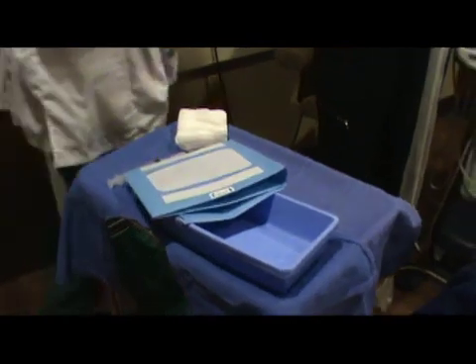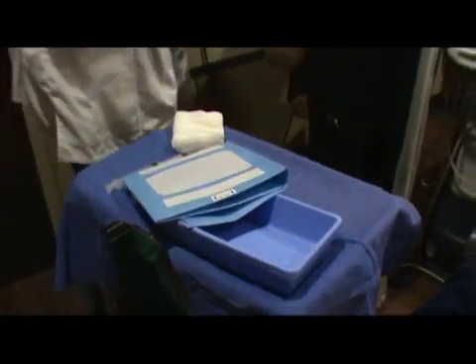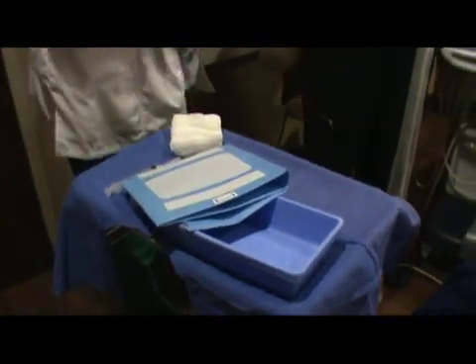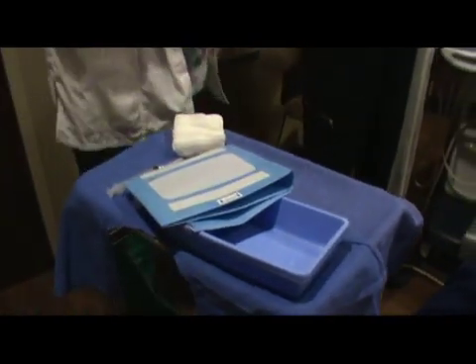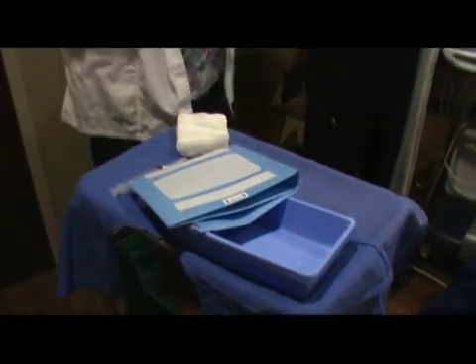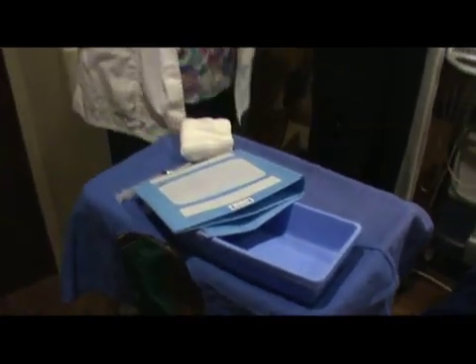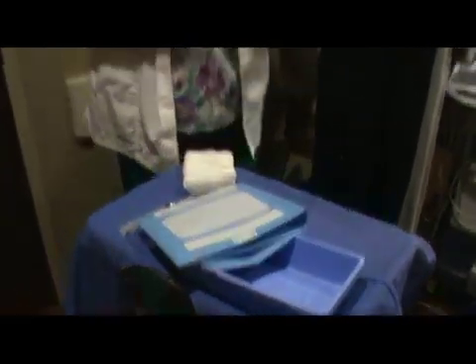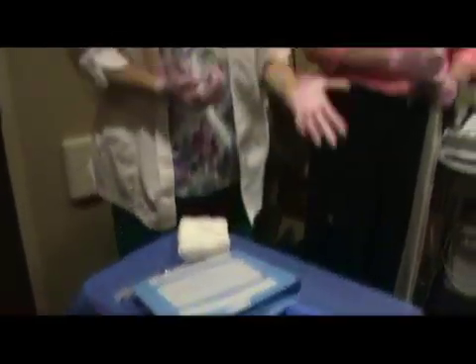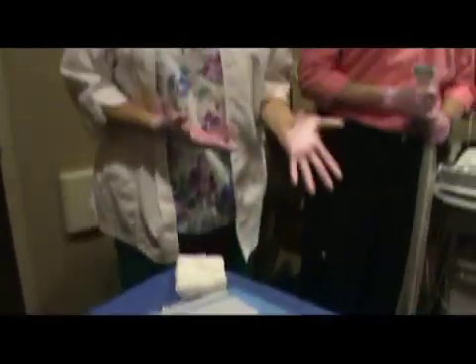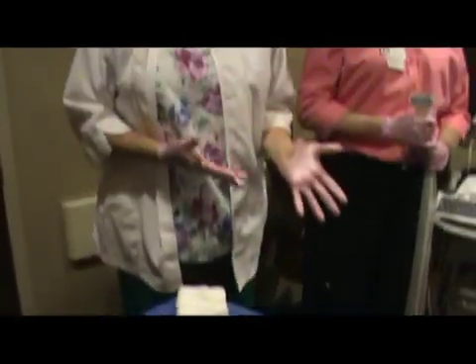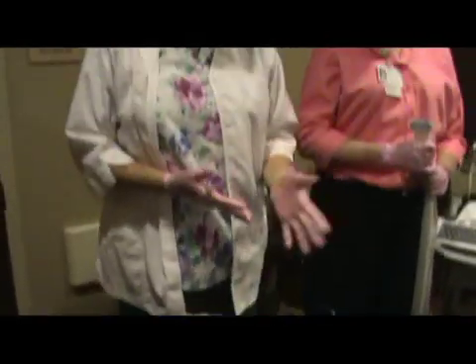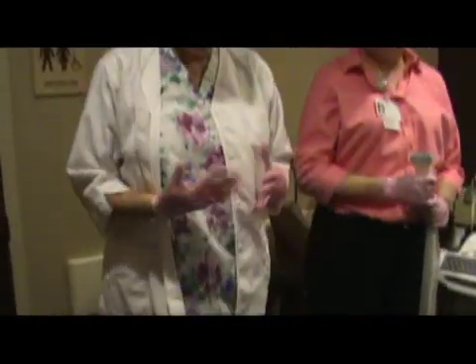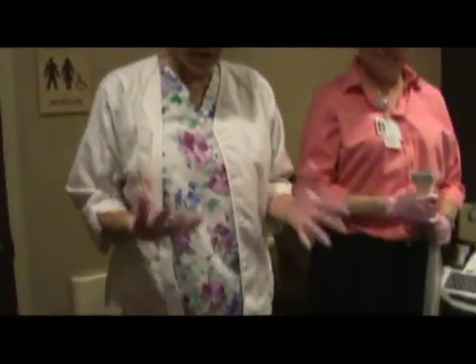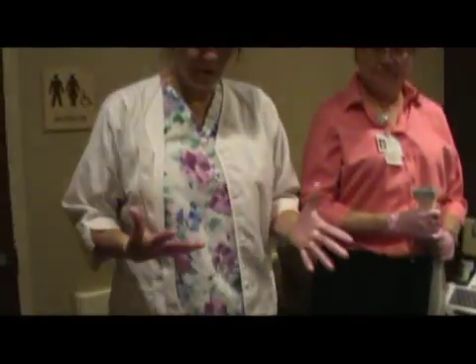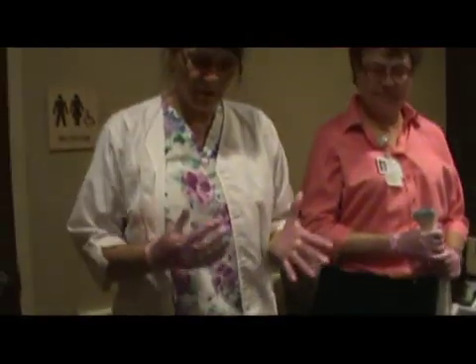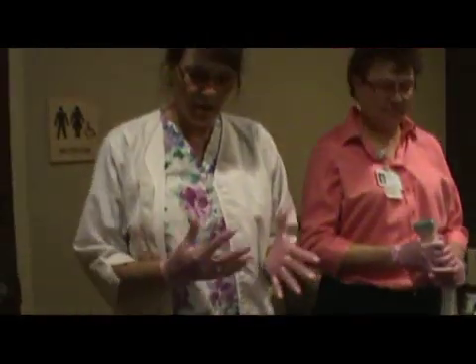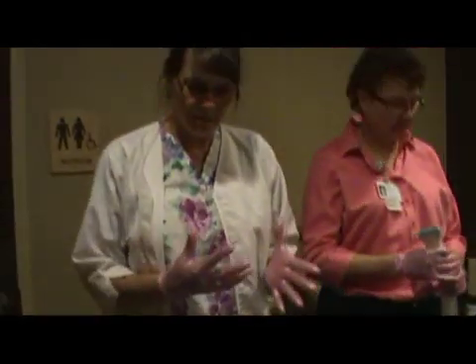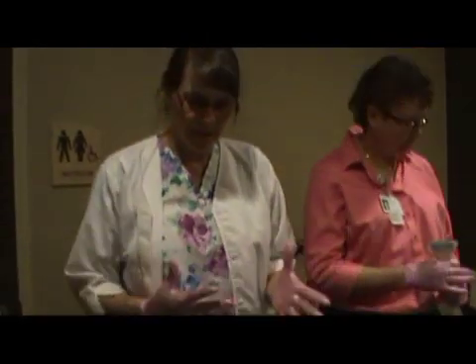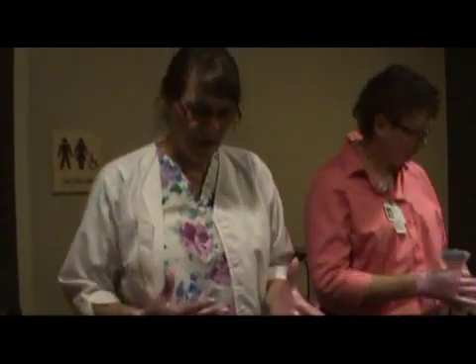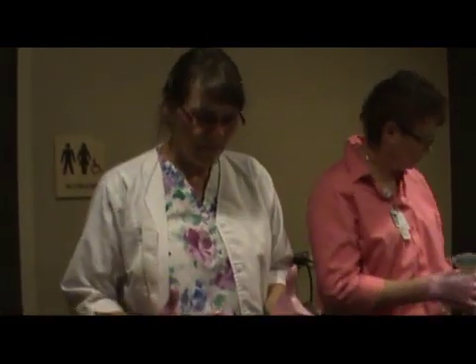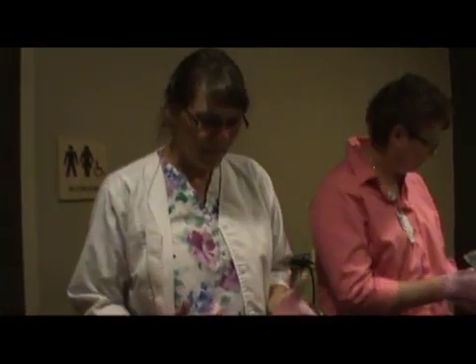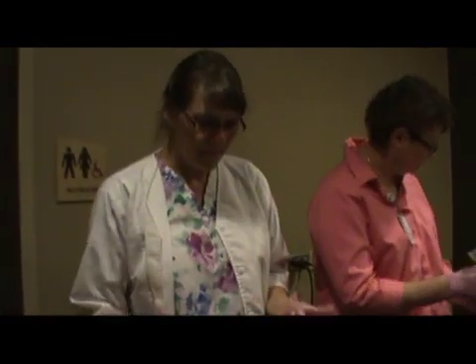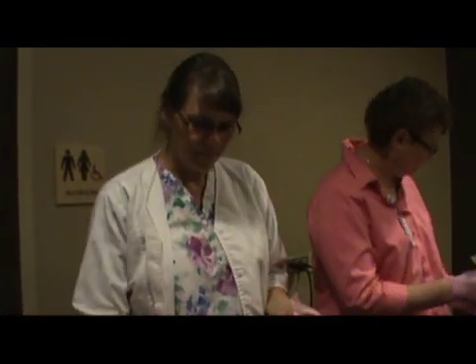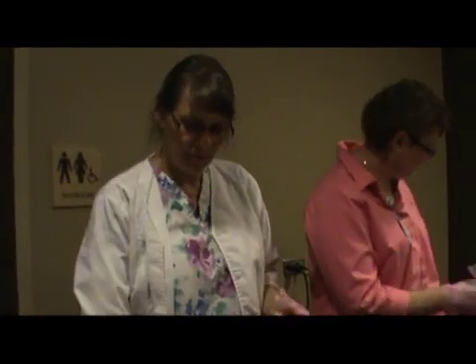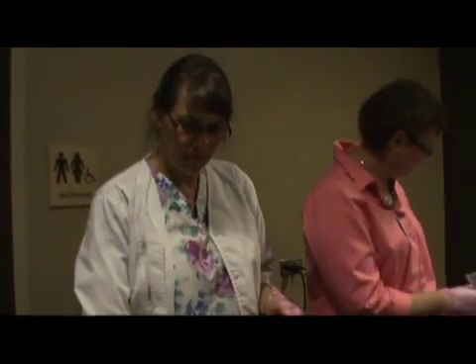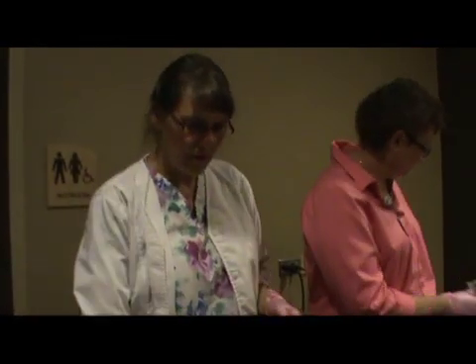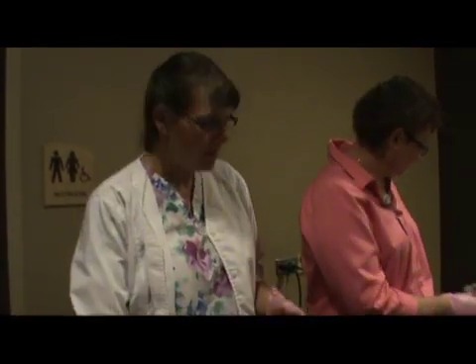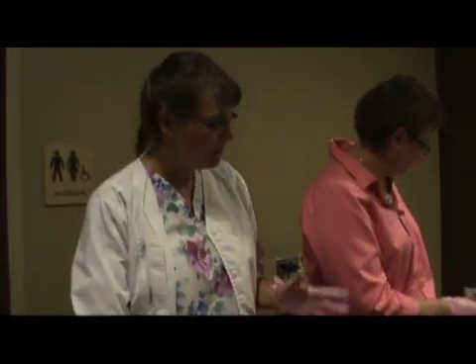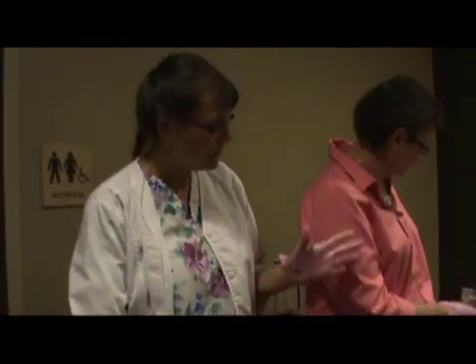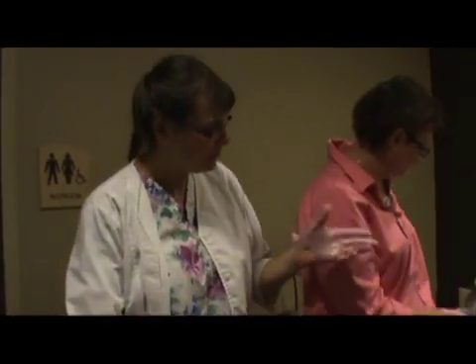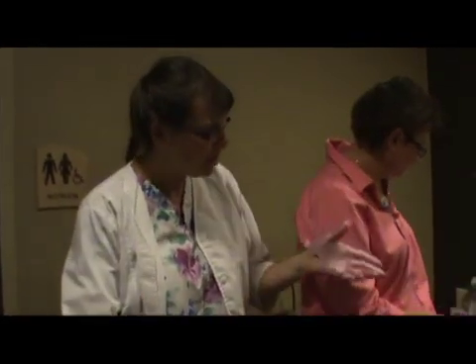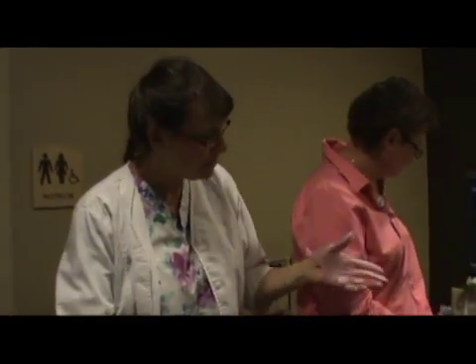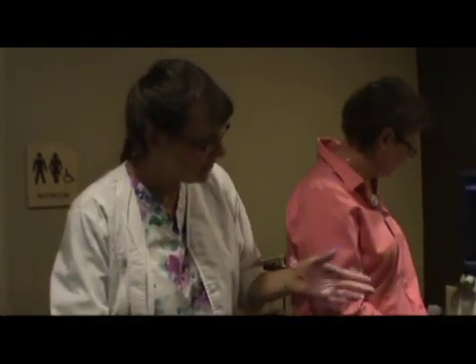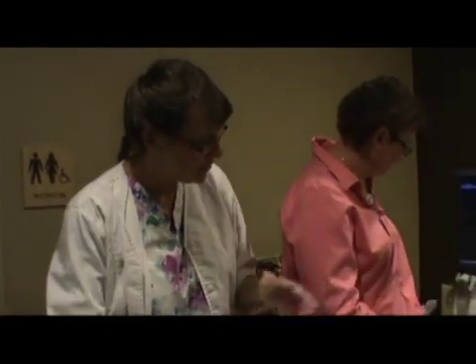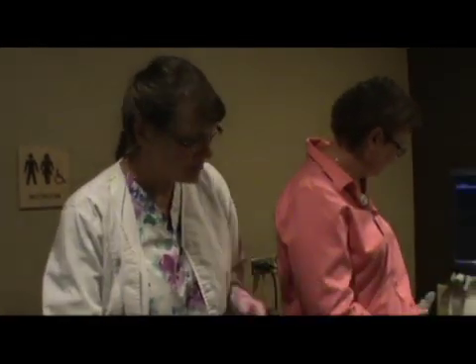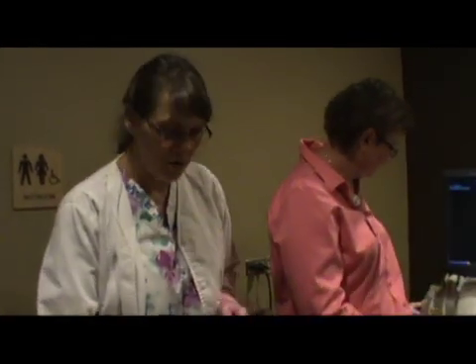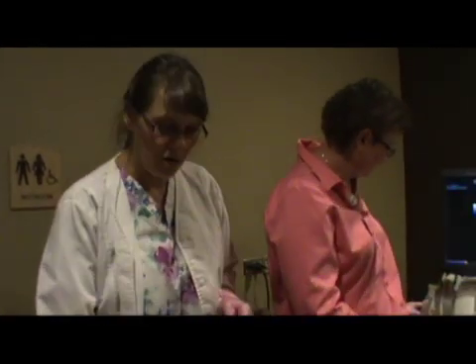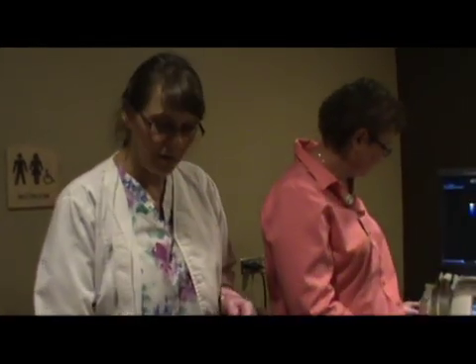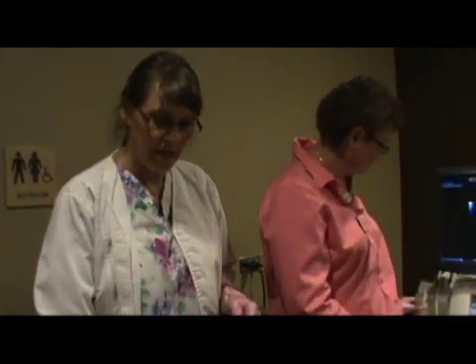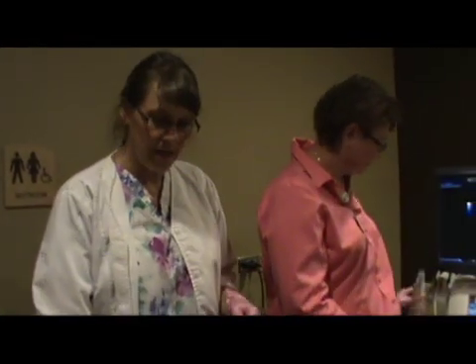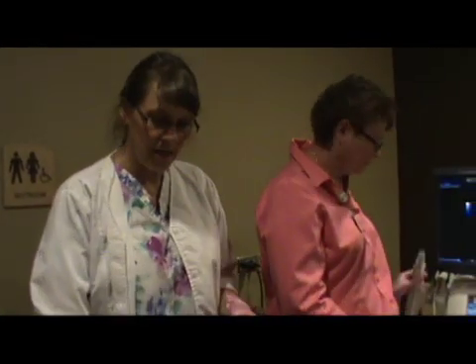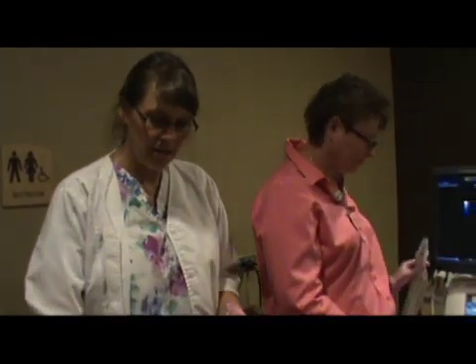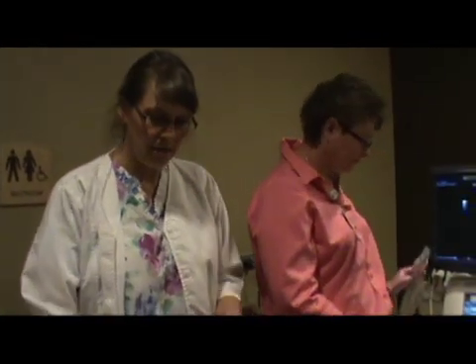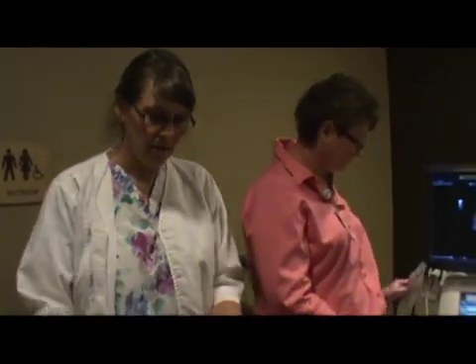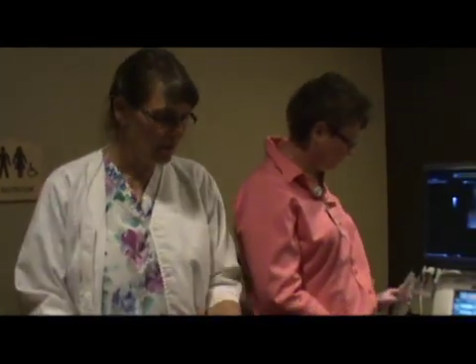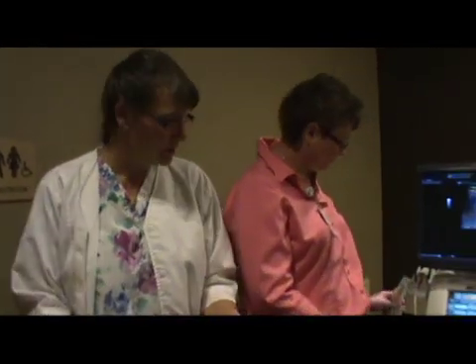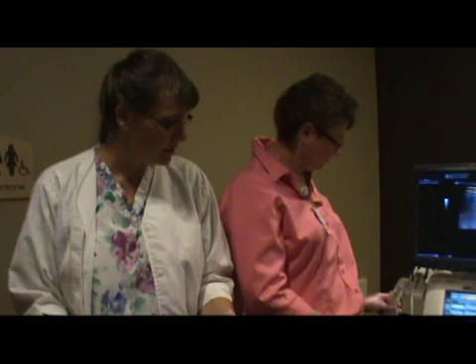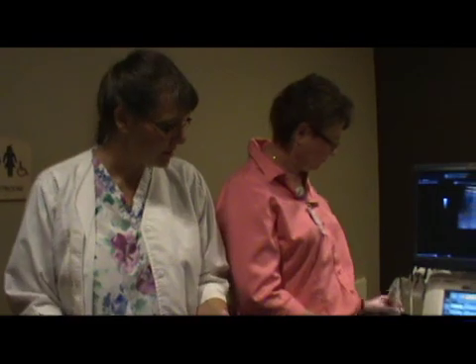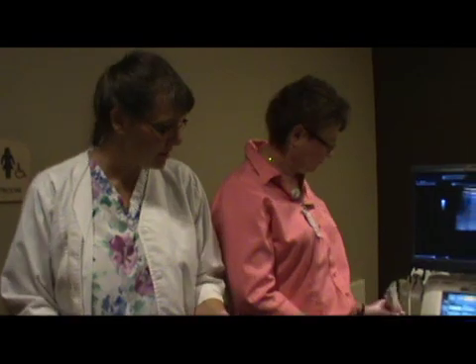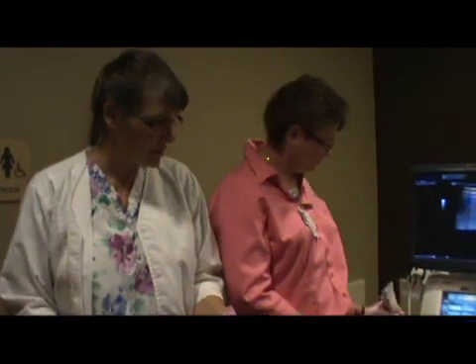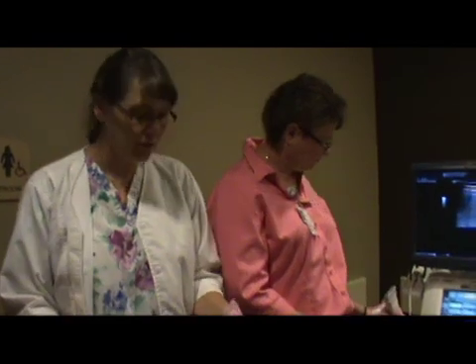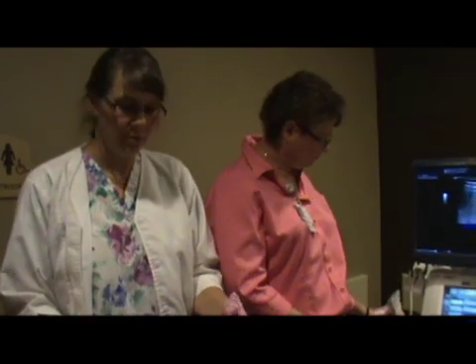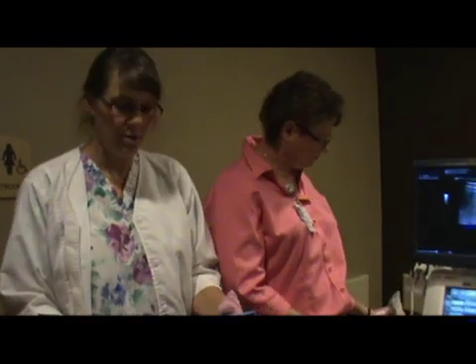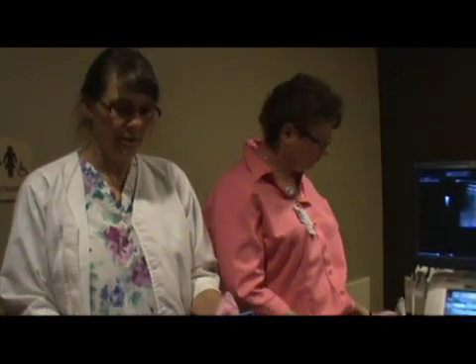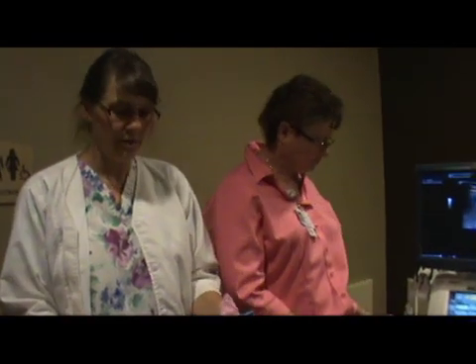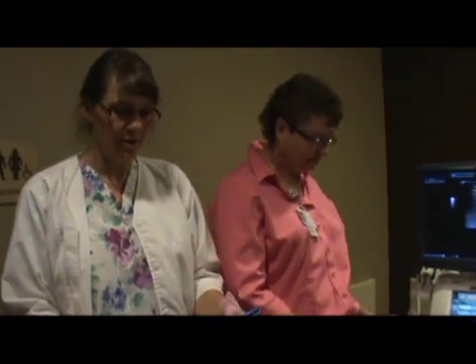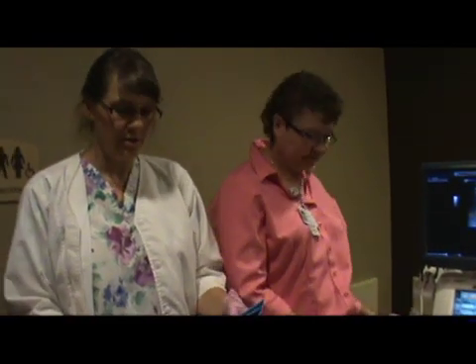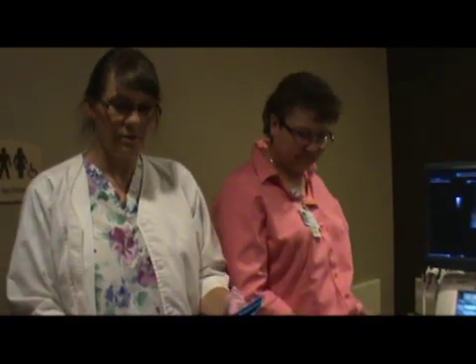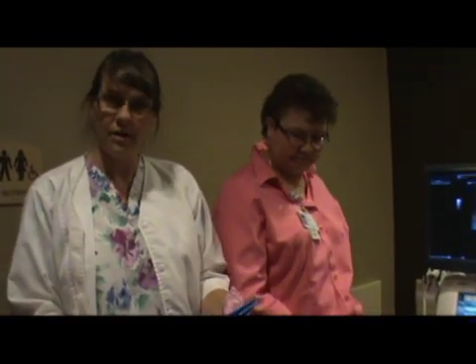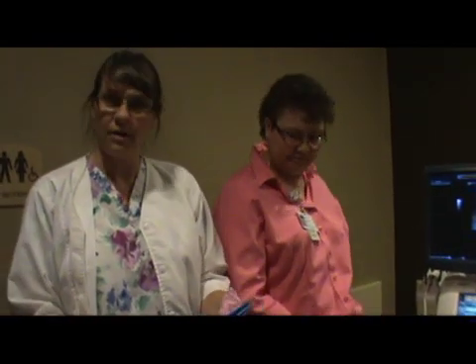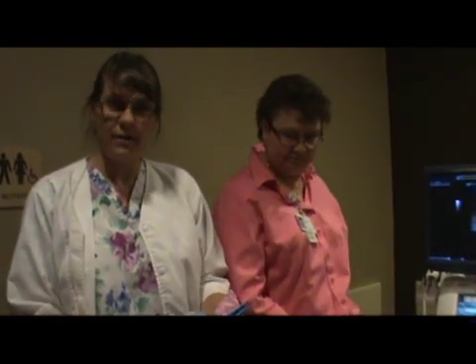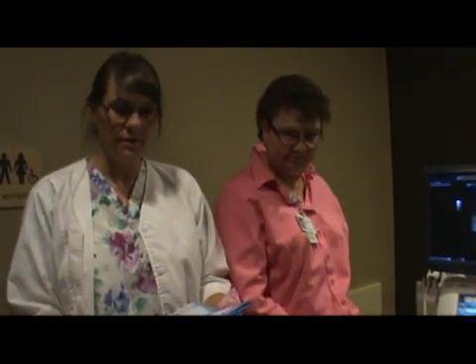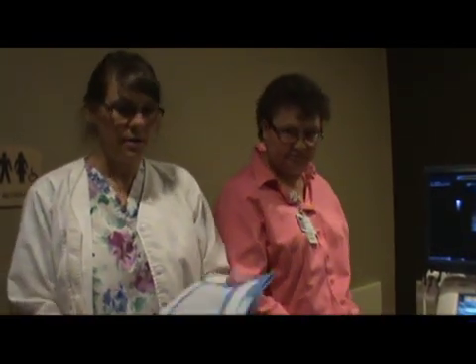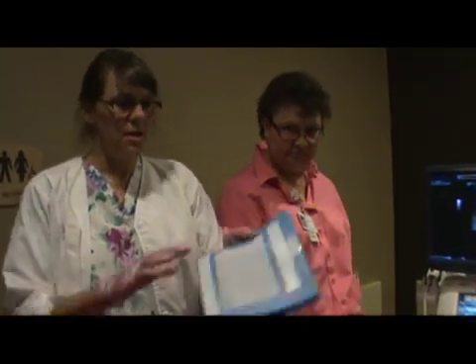As a physician comes in and they're gloved up, the probe cover is already on — it's a sterile probe cover, it's already on there.